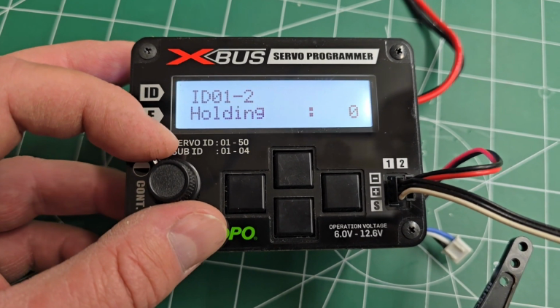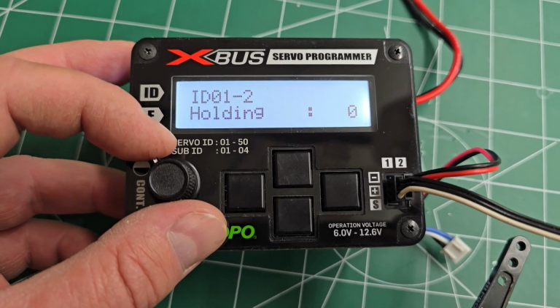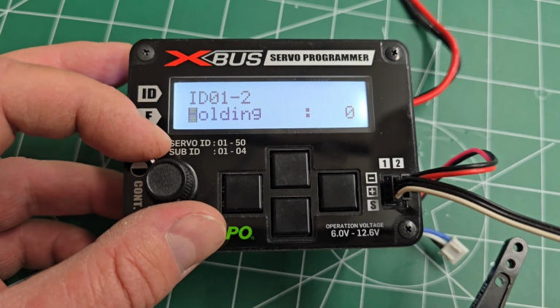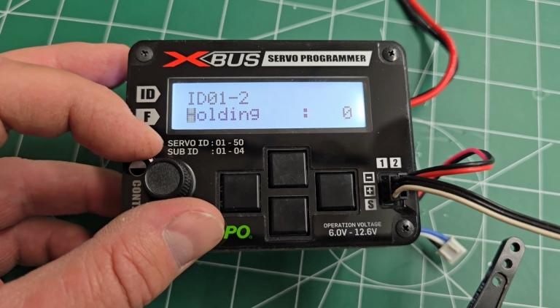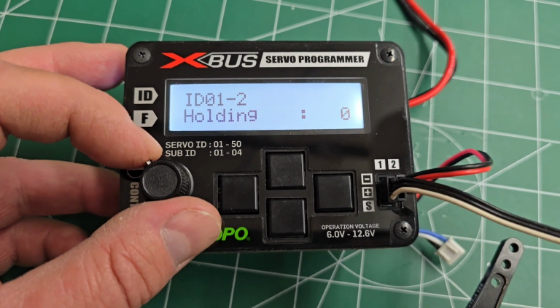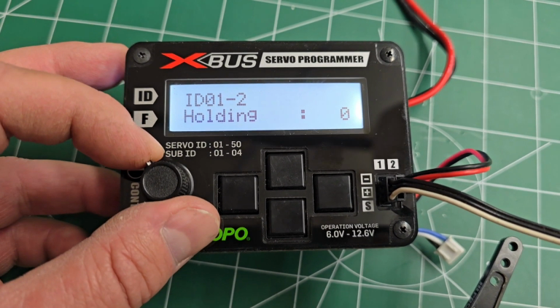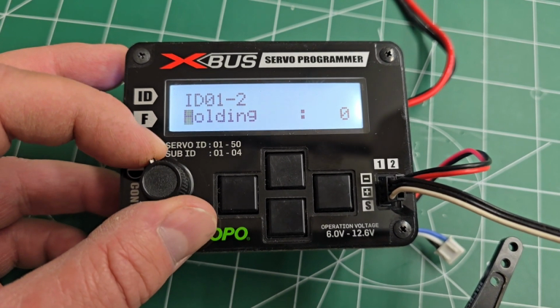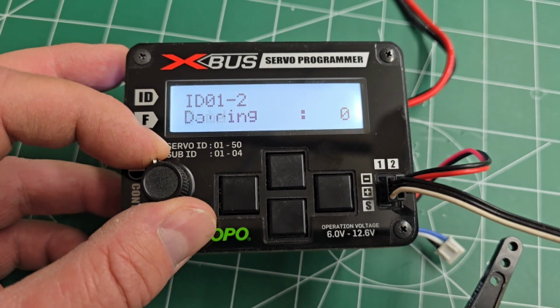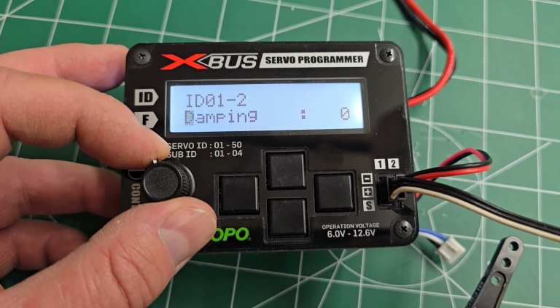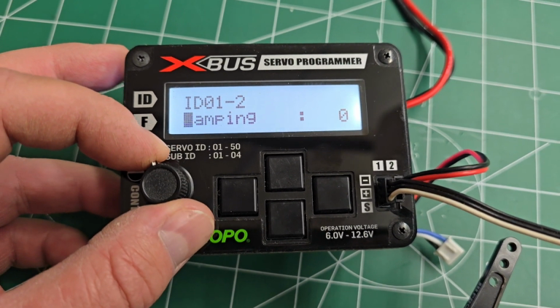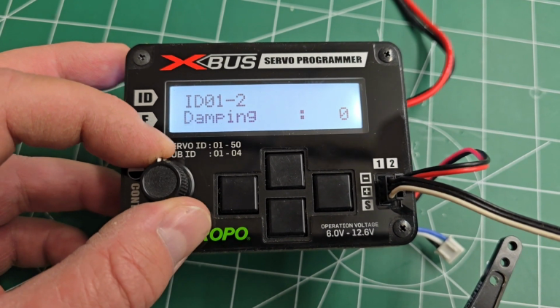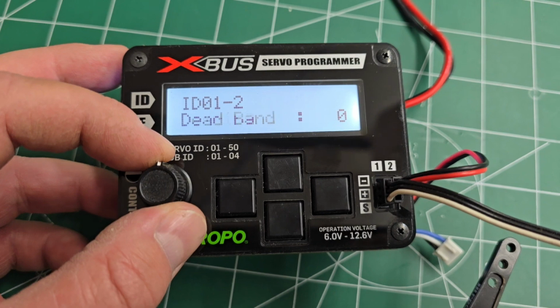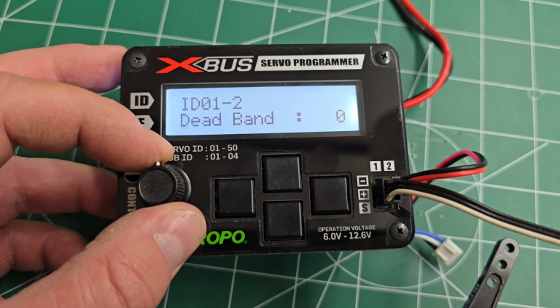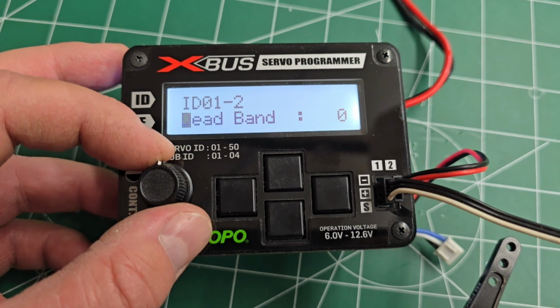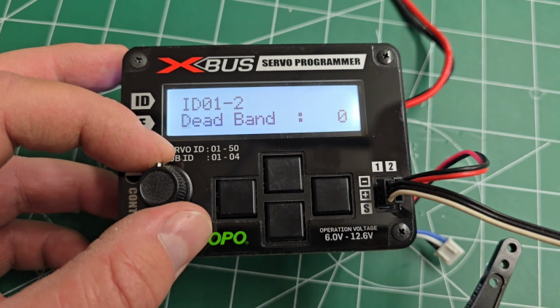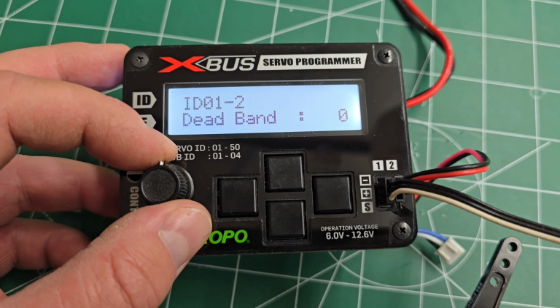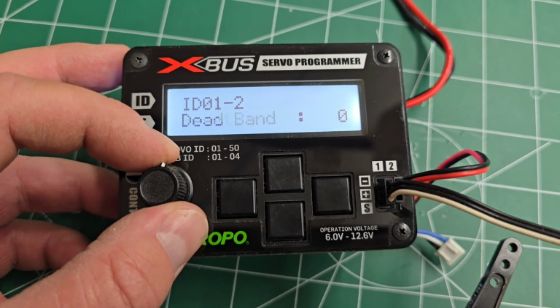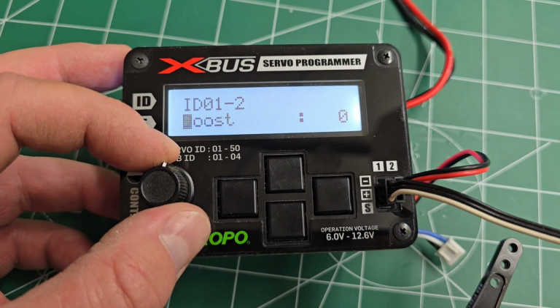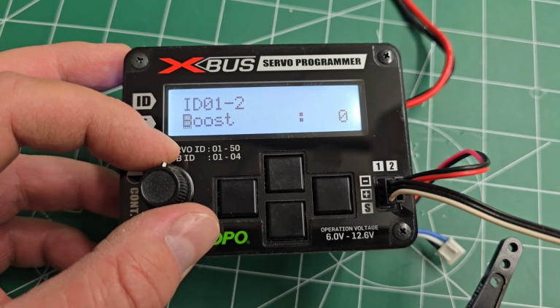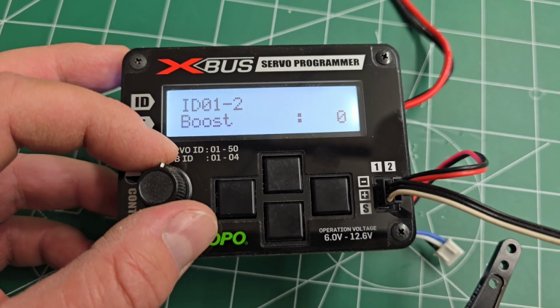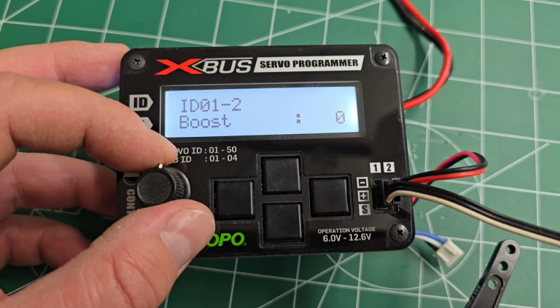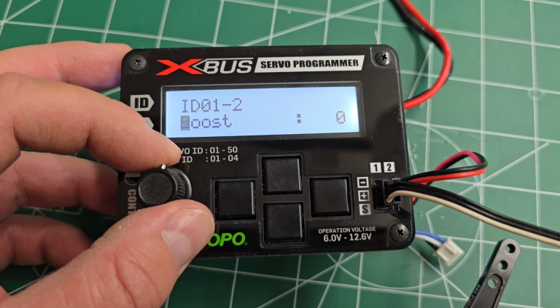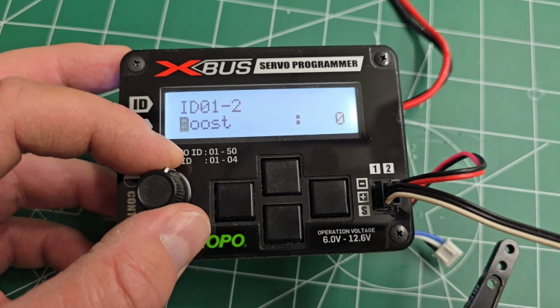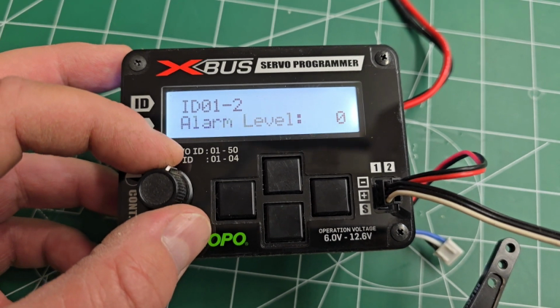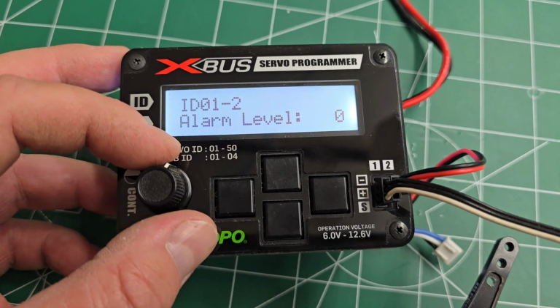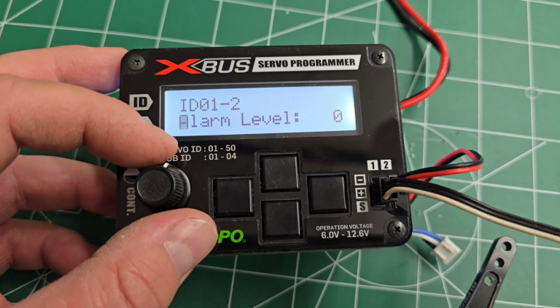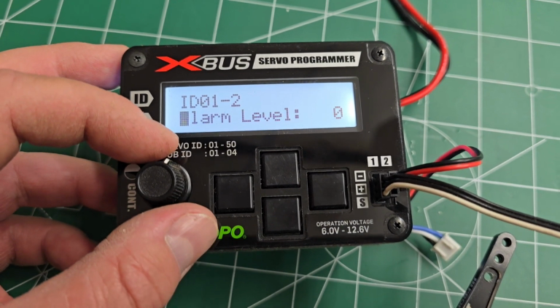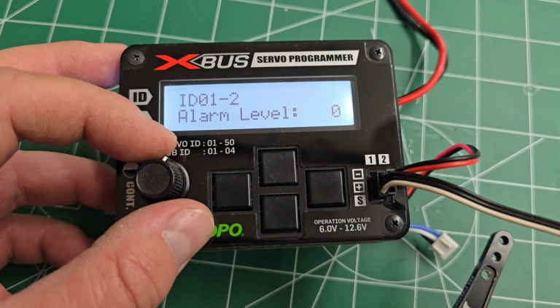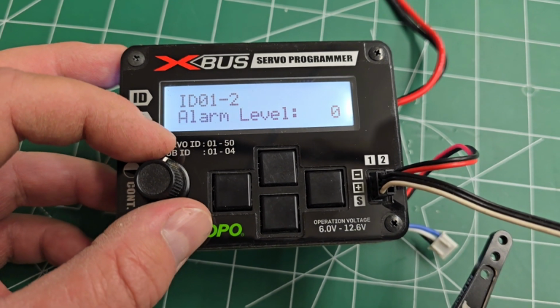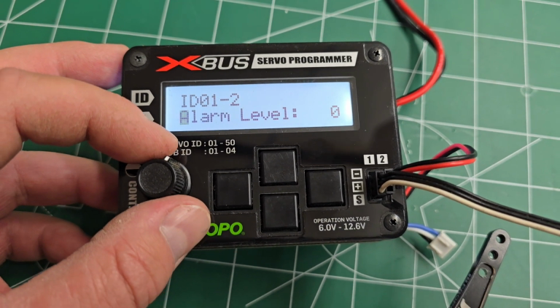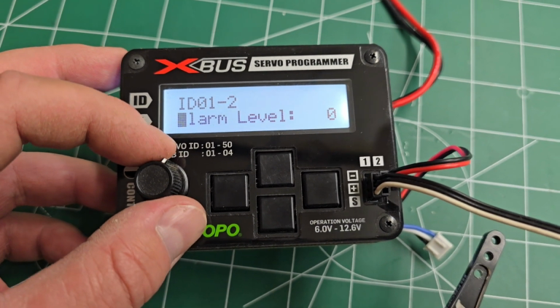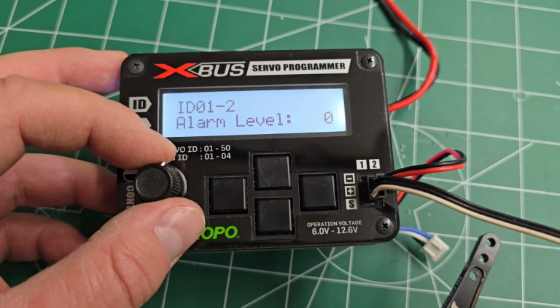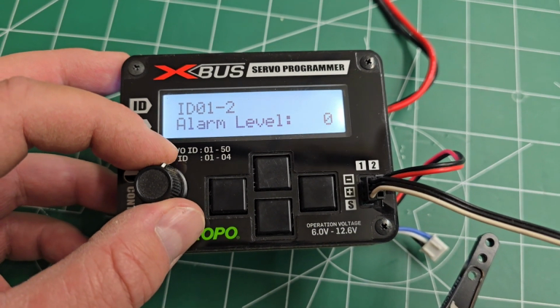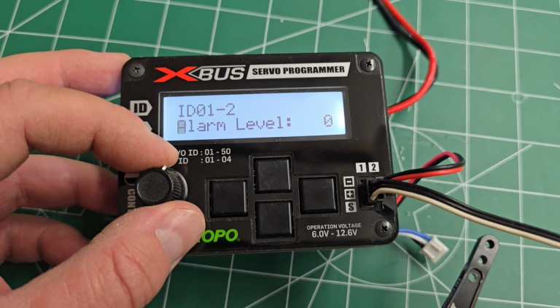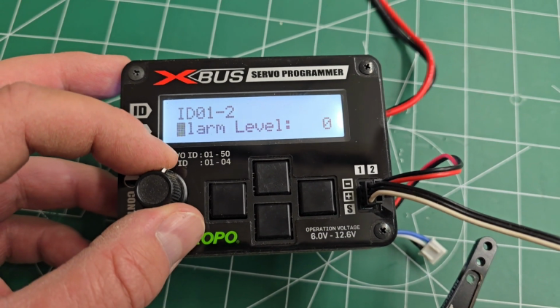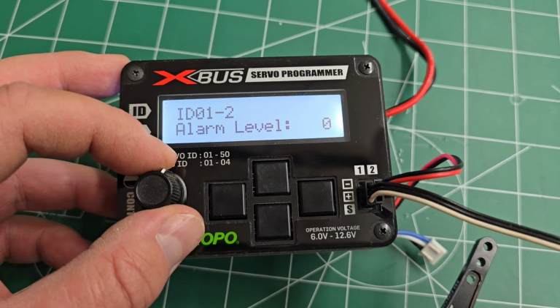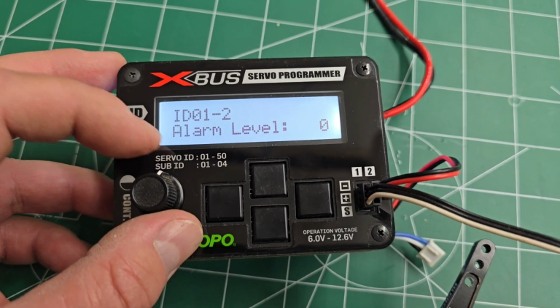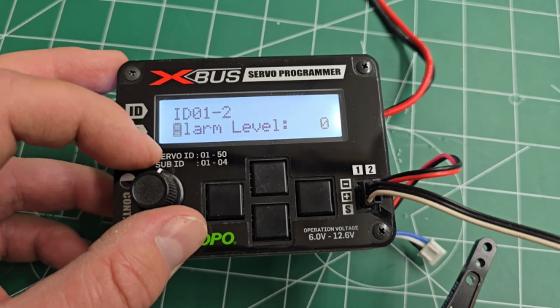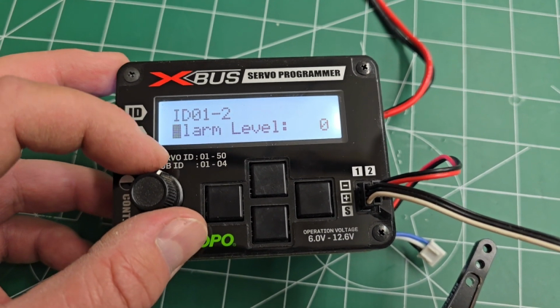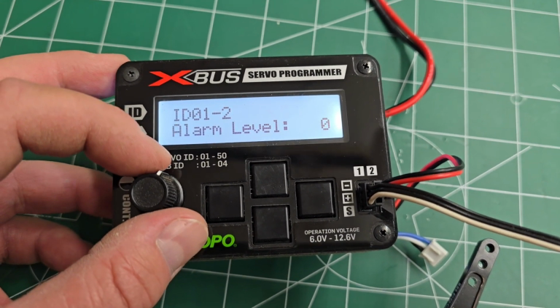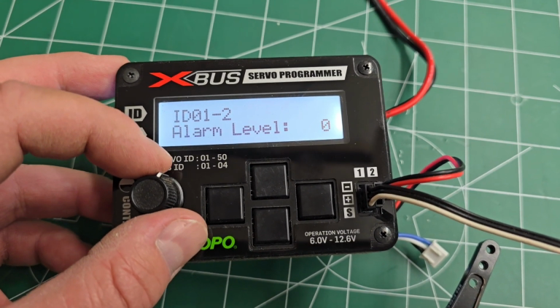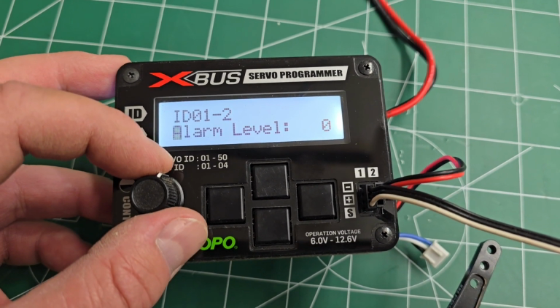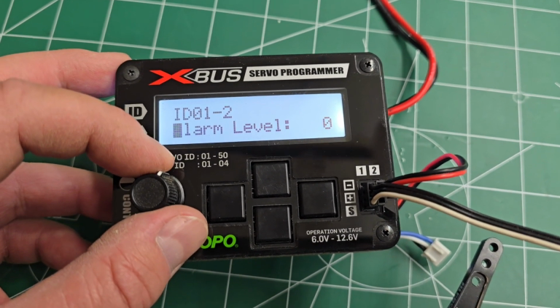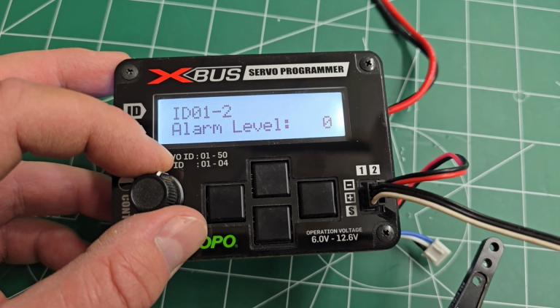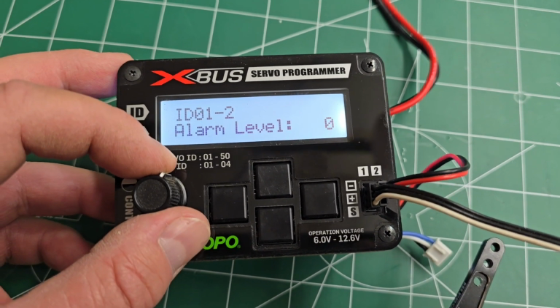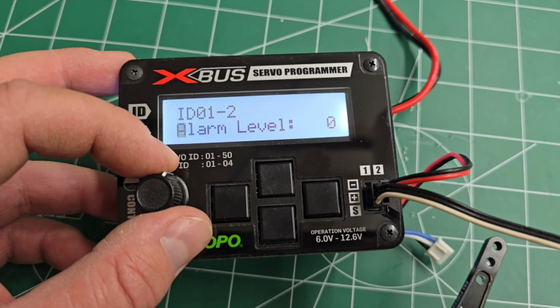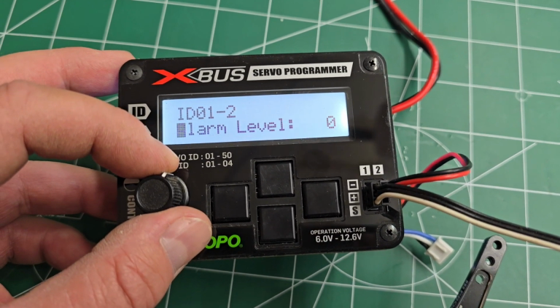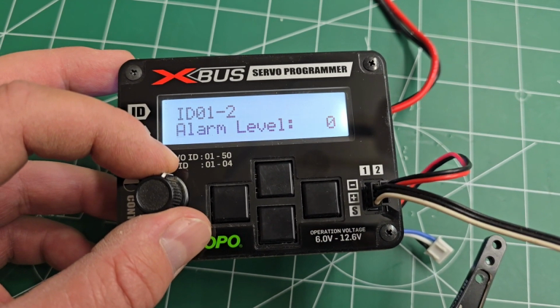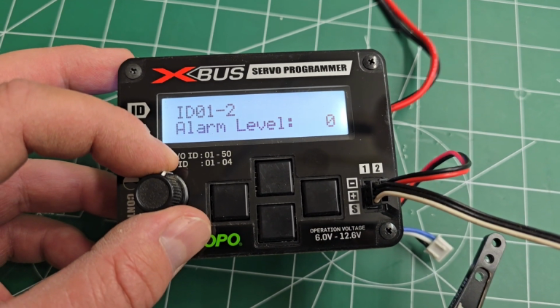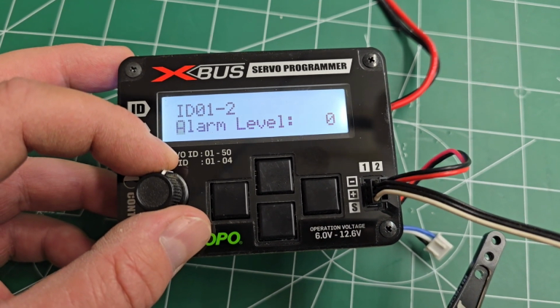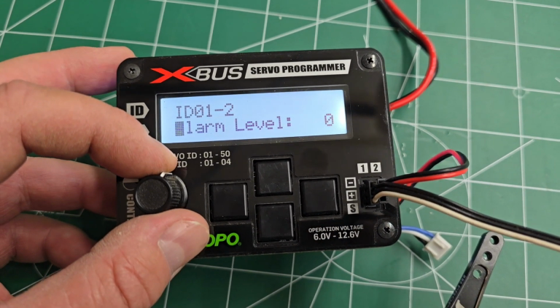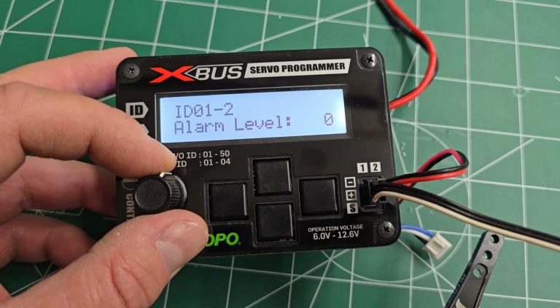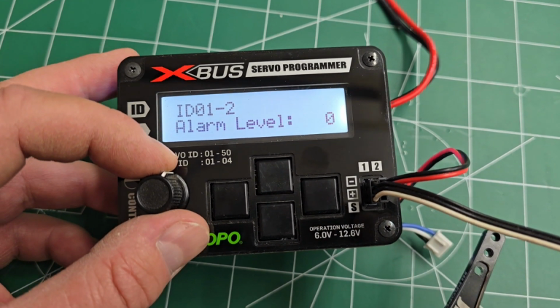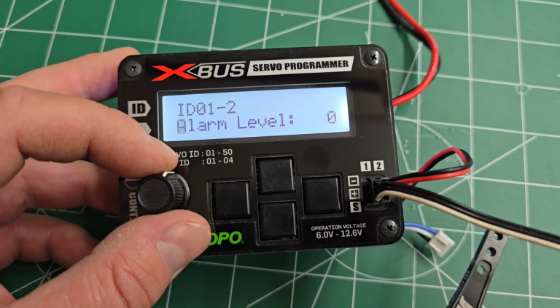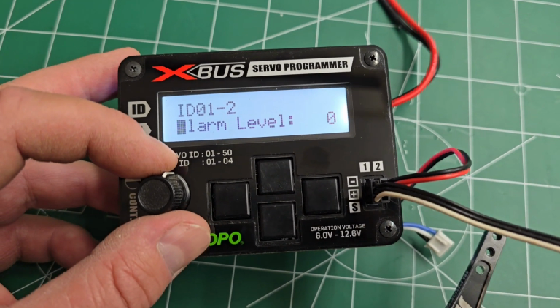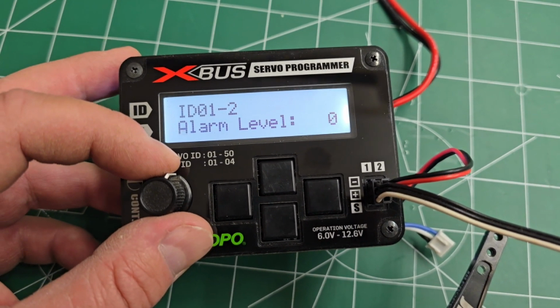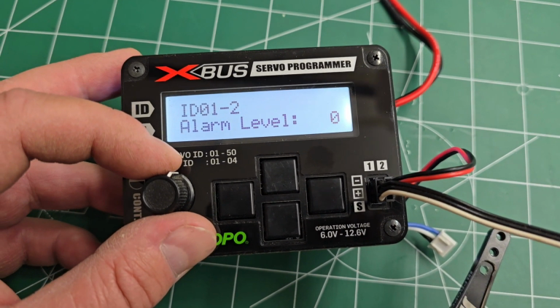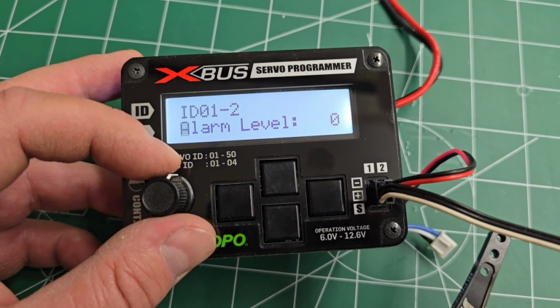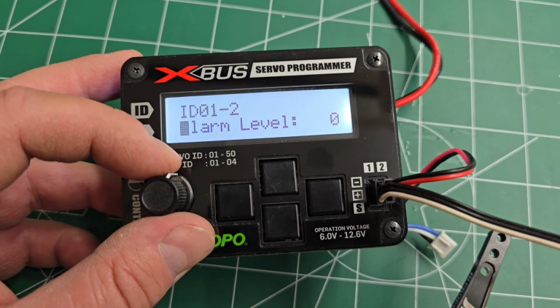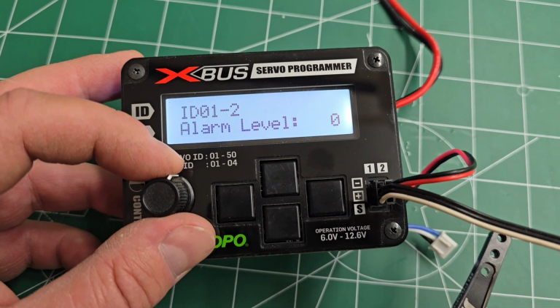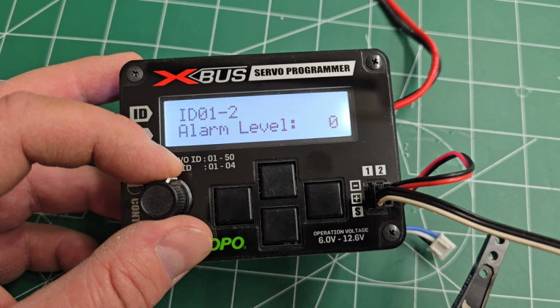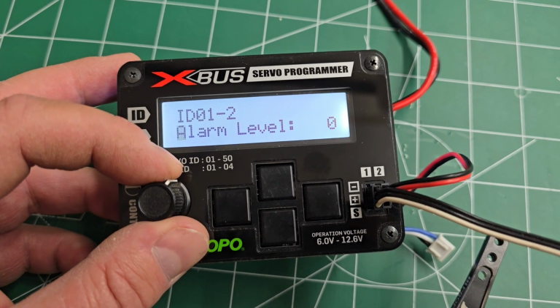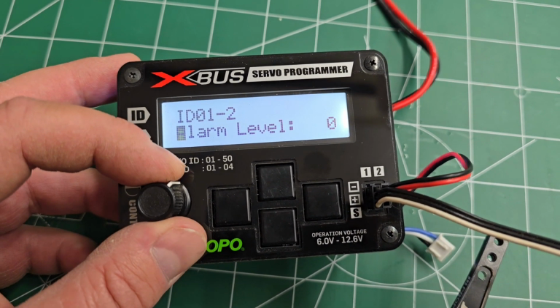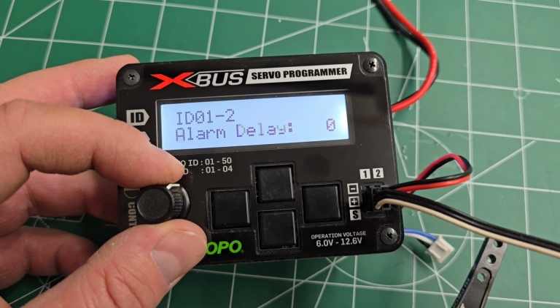Other menus: holding, damping, dead band, boost, and alarm level — we won't talk about those in this video, that'll be an upcoming video.